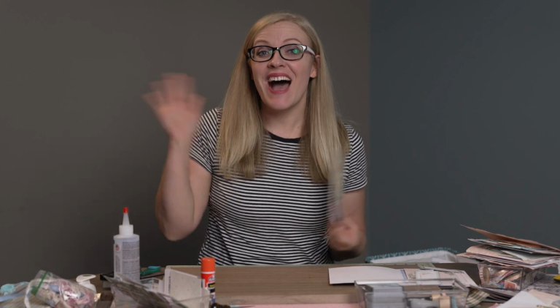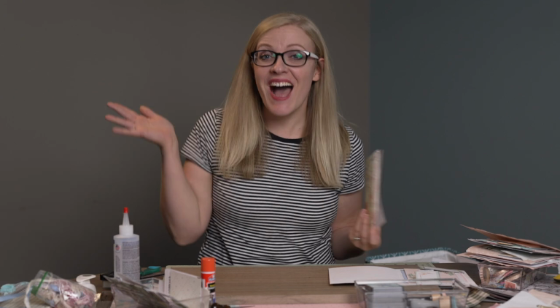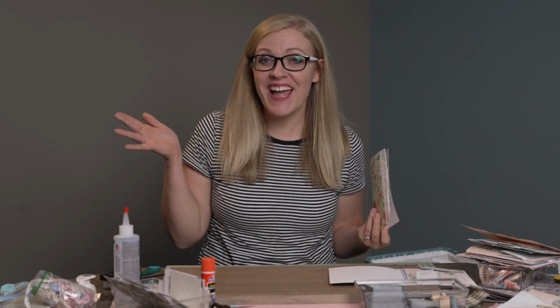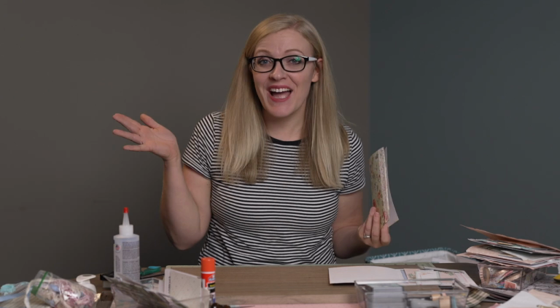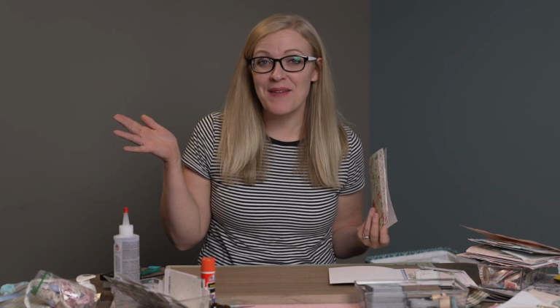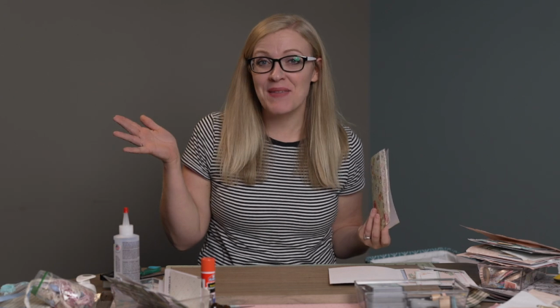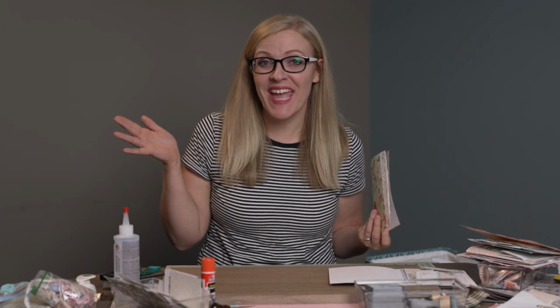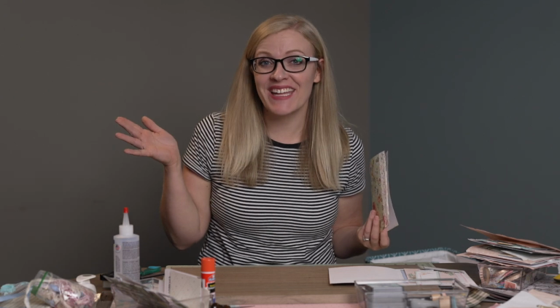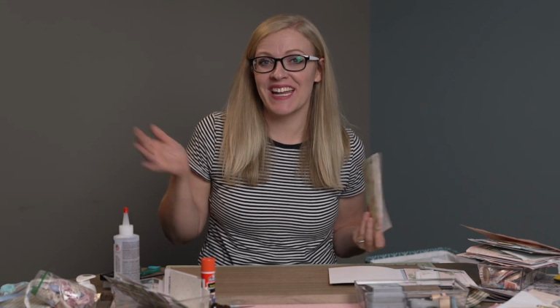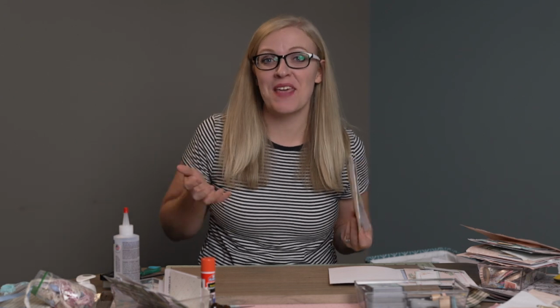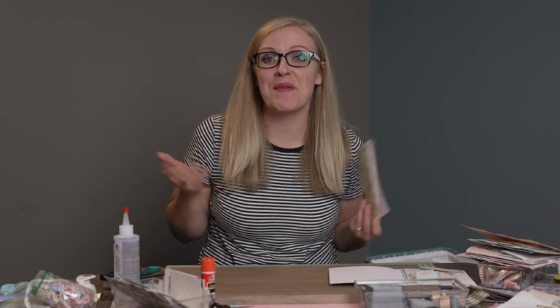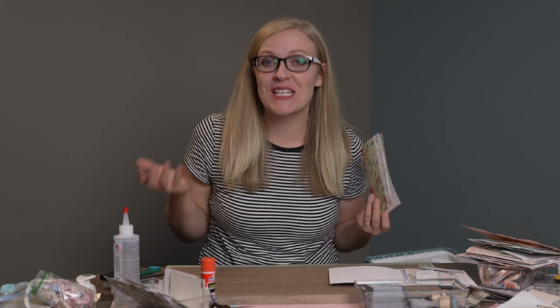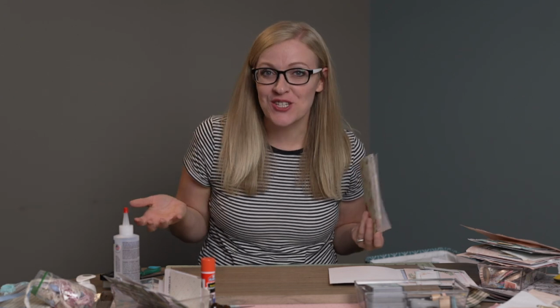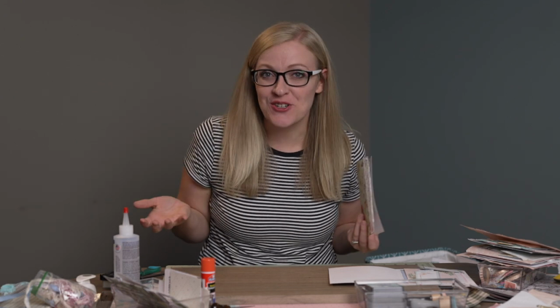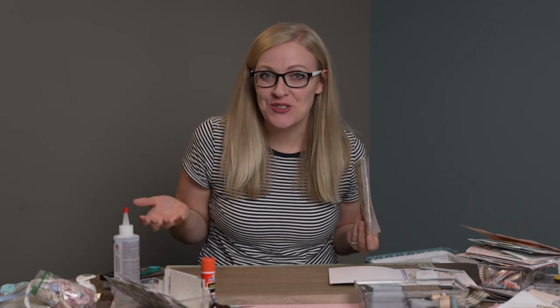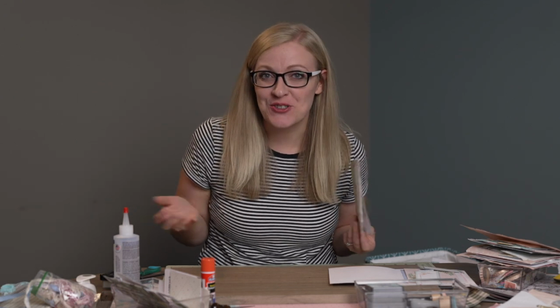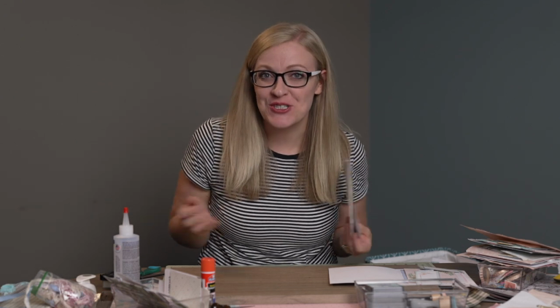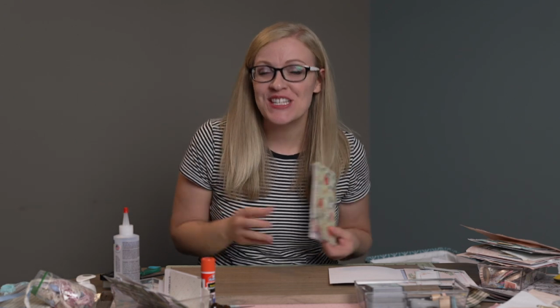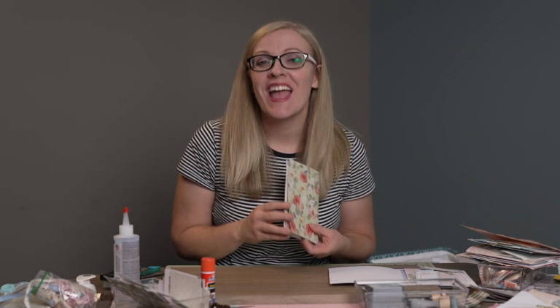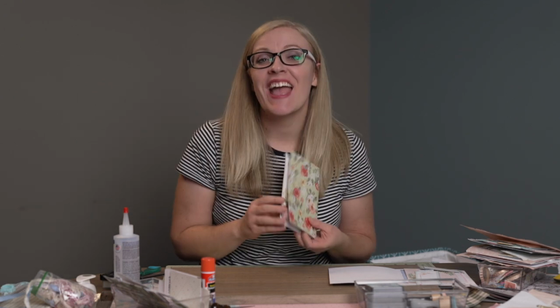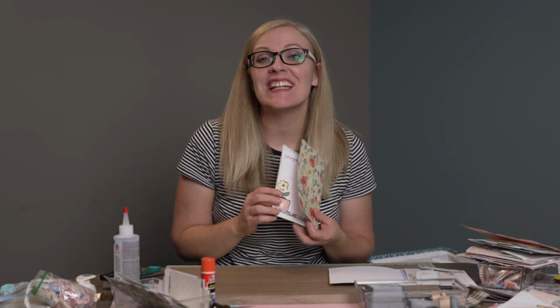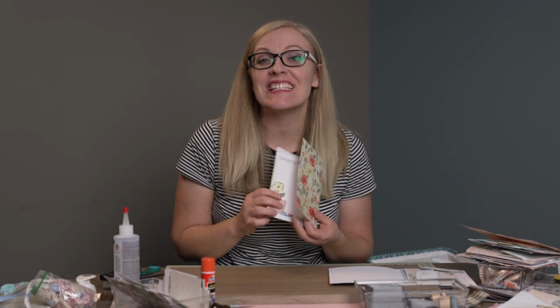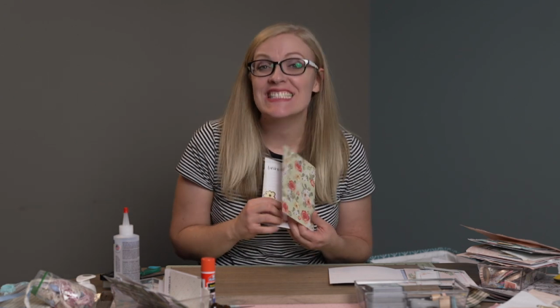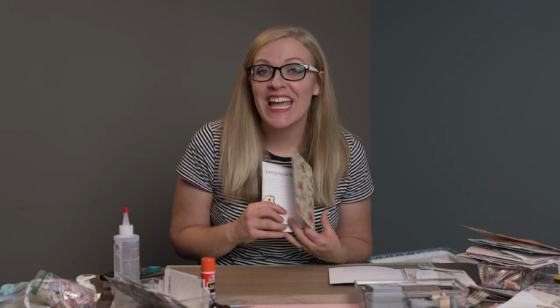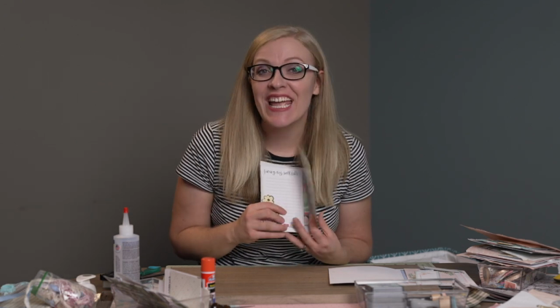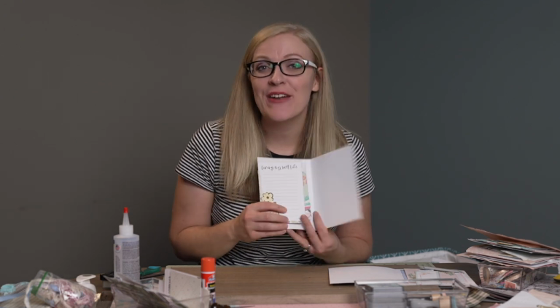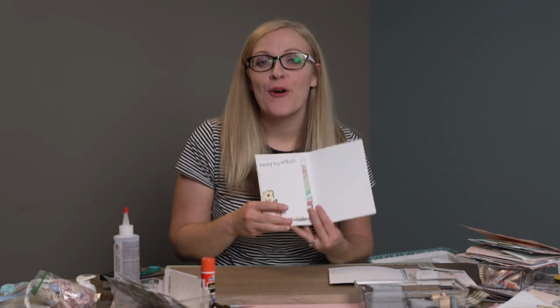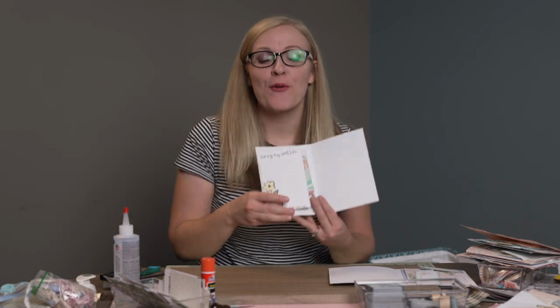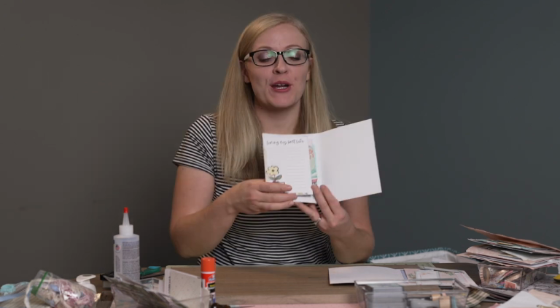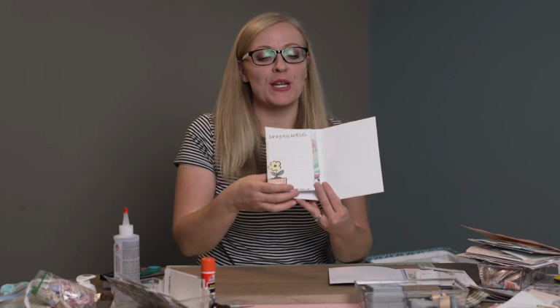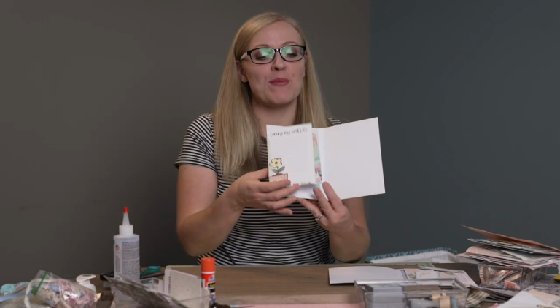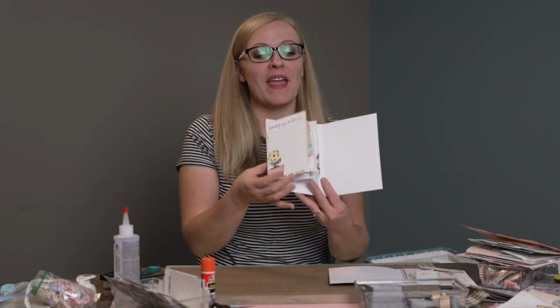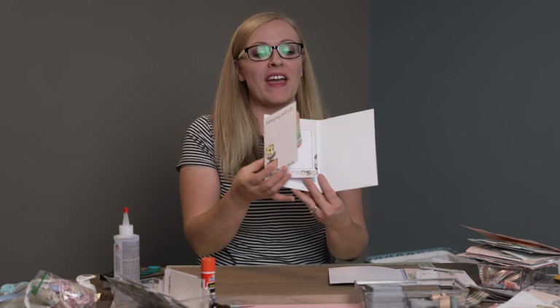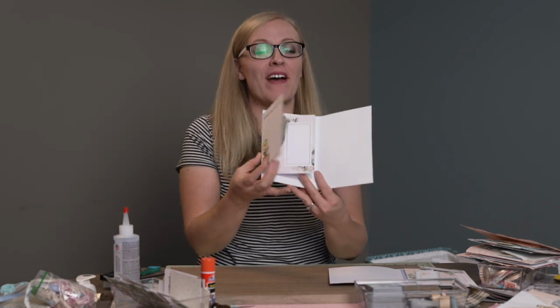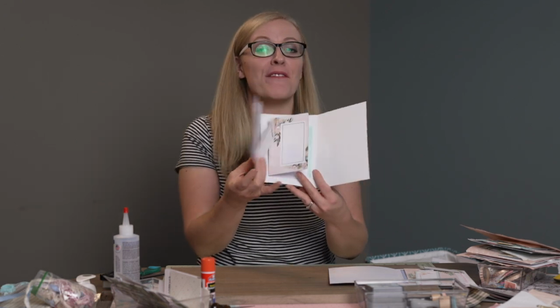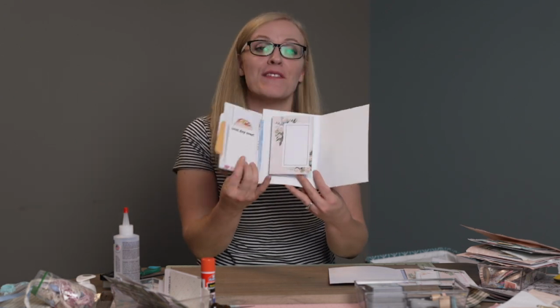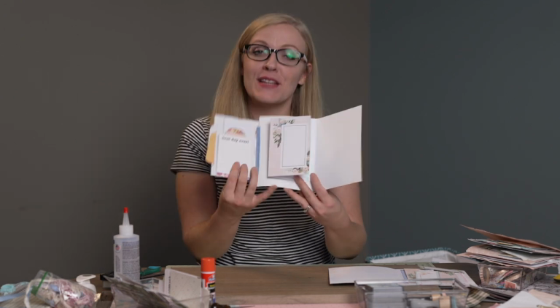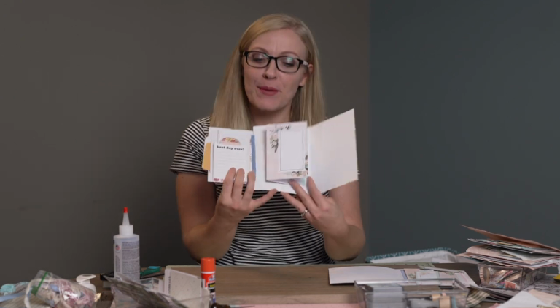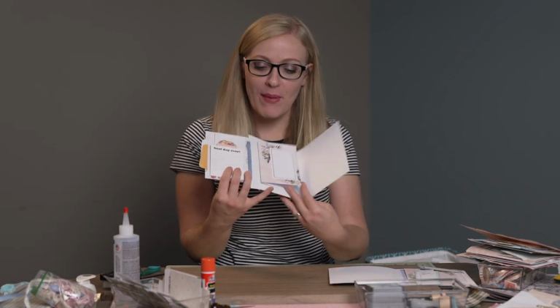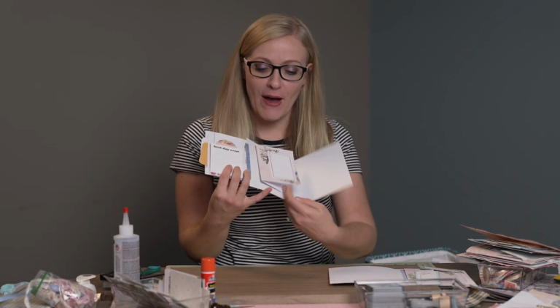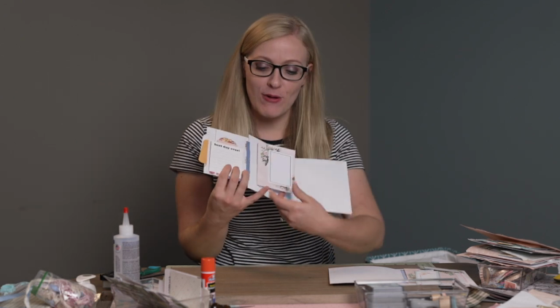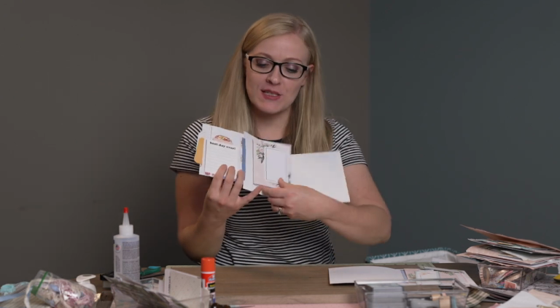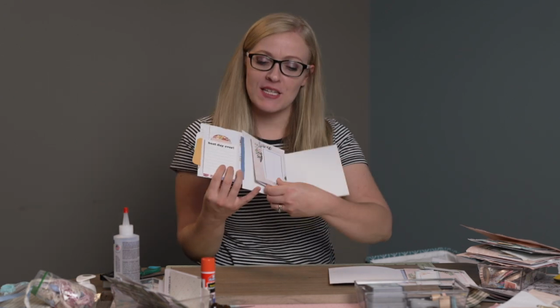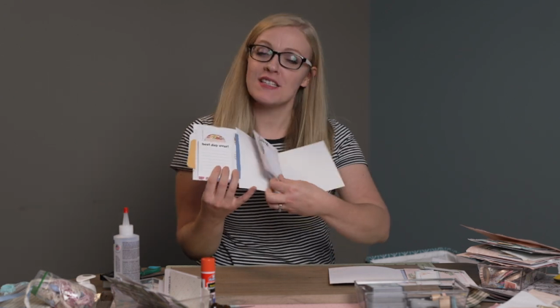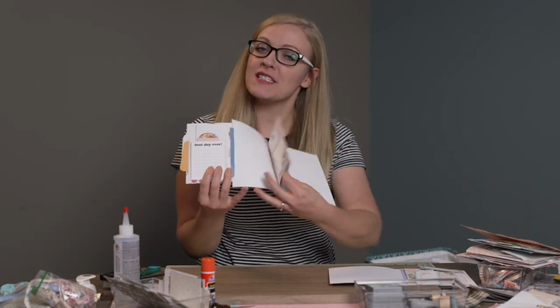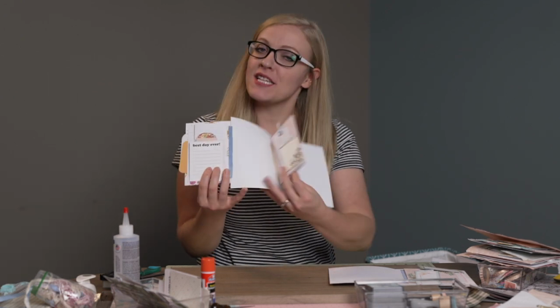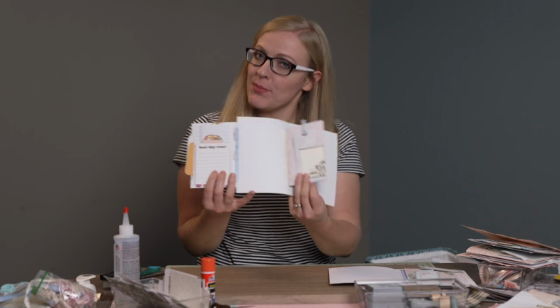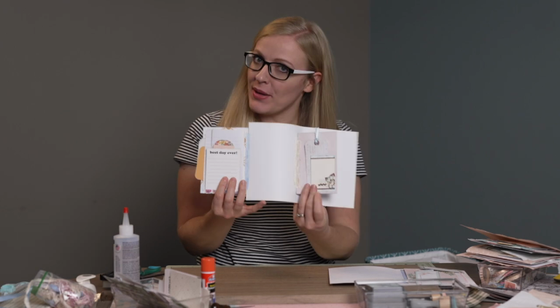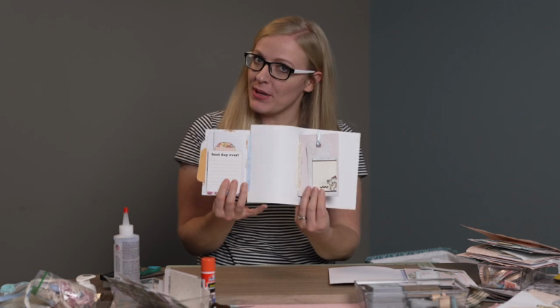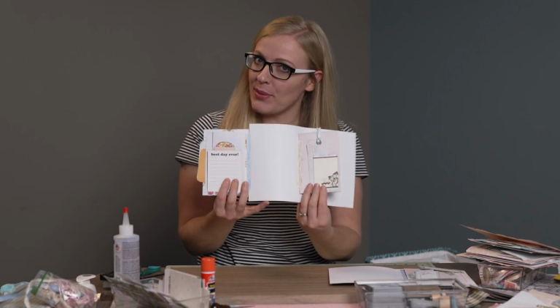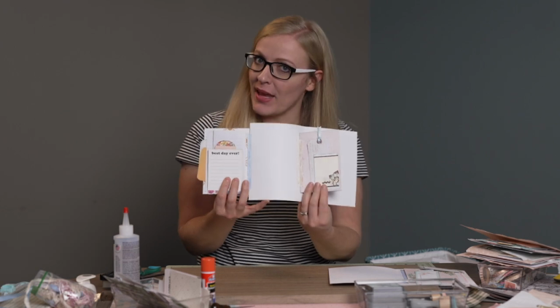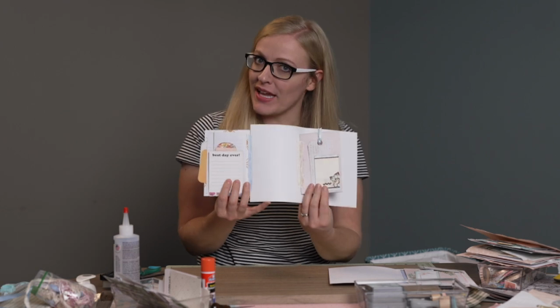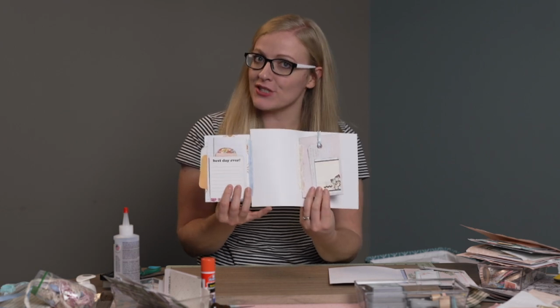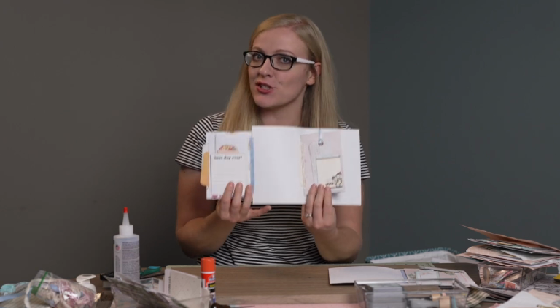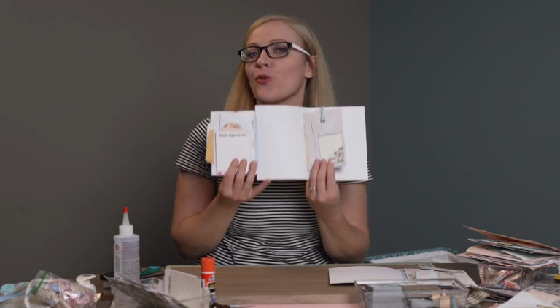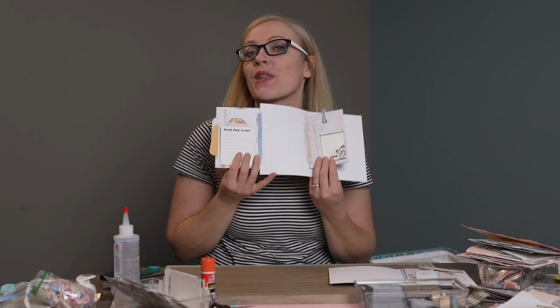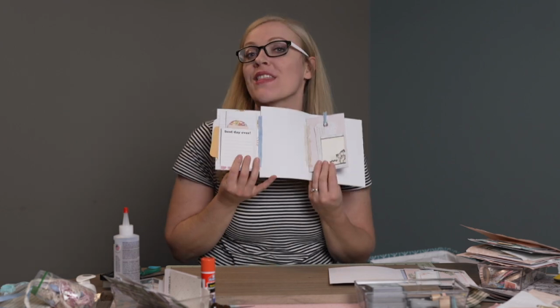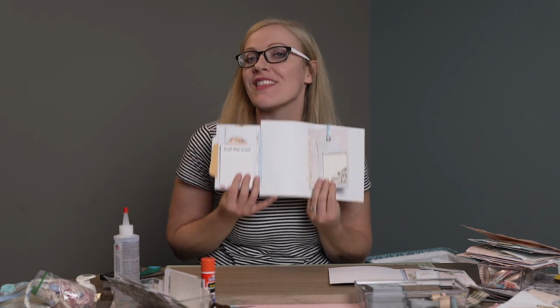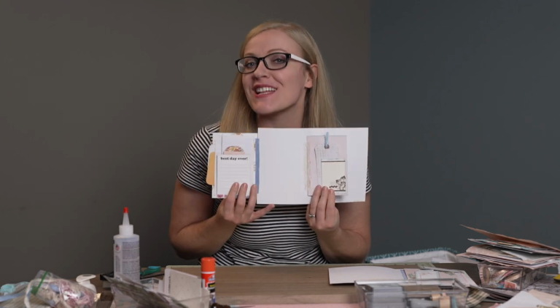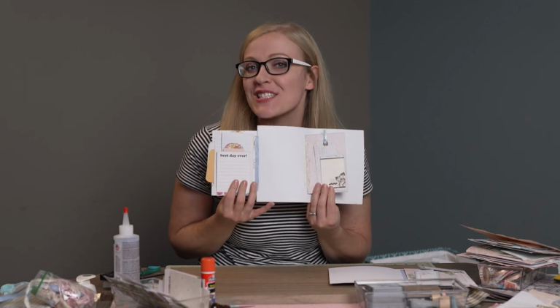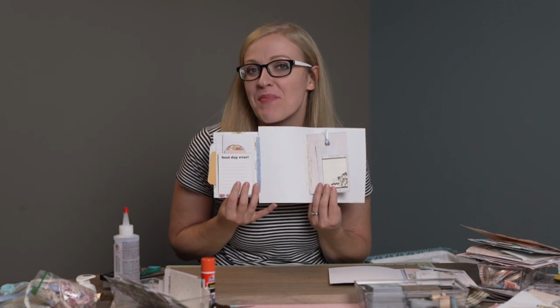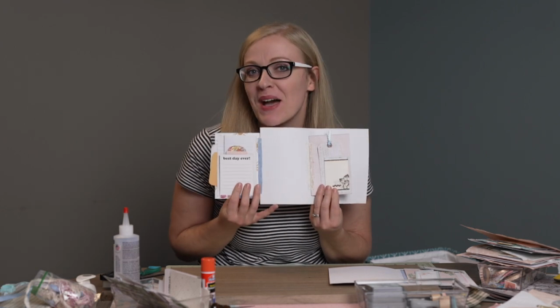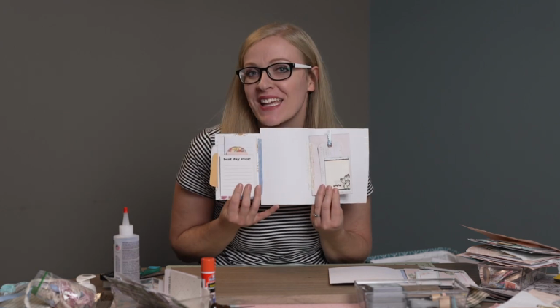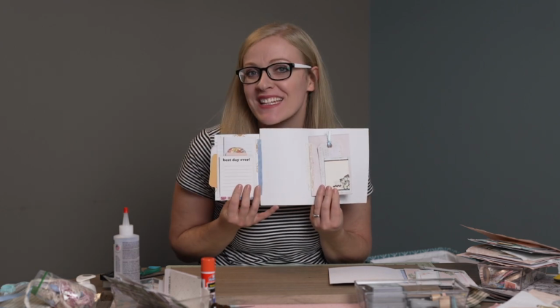Hi, I'm Kate and I make junk journals and today we're gonna make a flip-out tip-in page with lots of pockets.